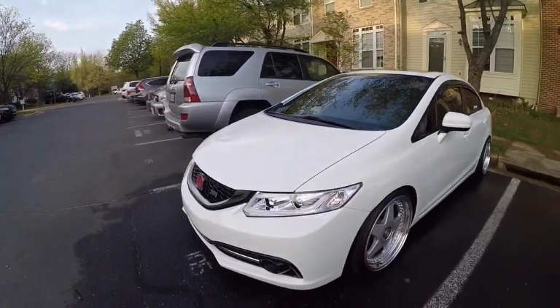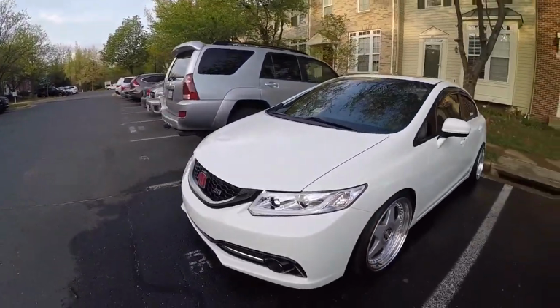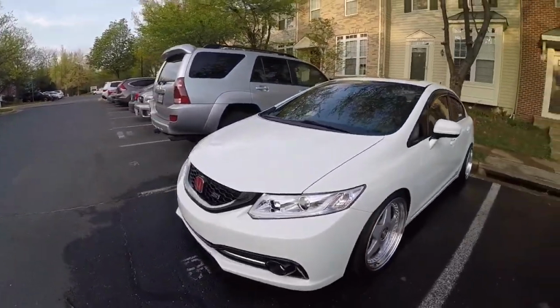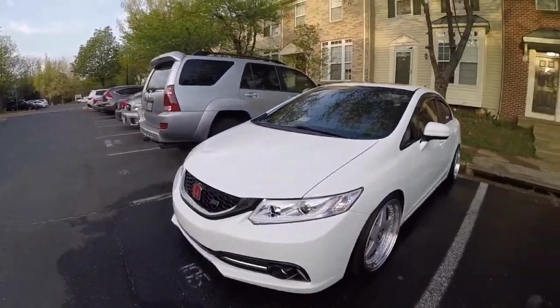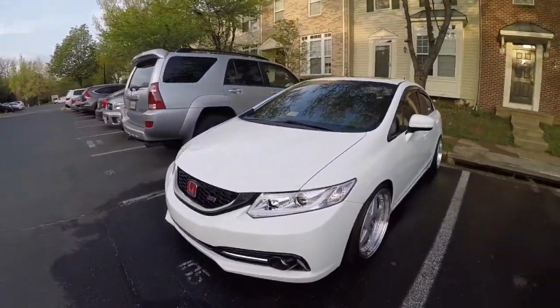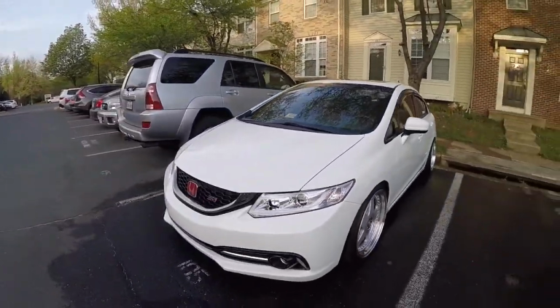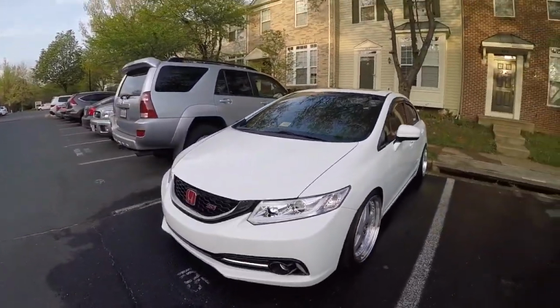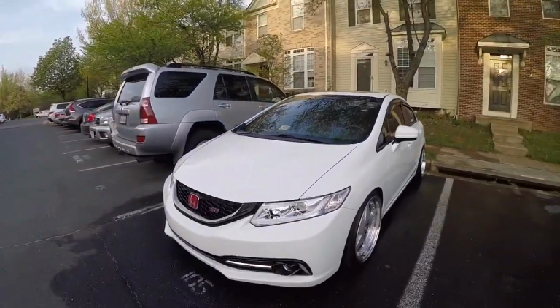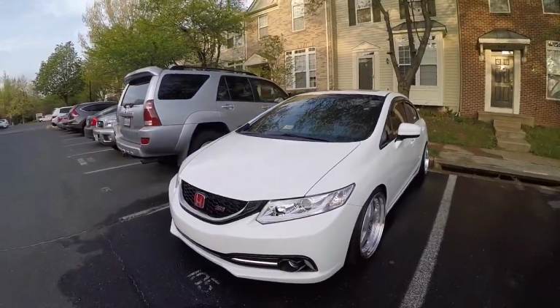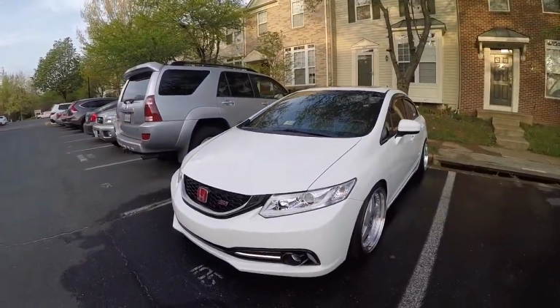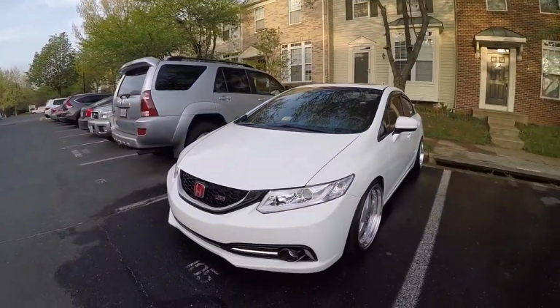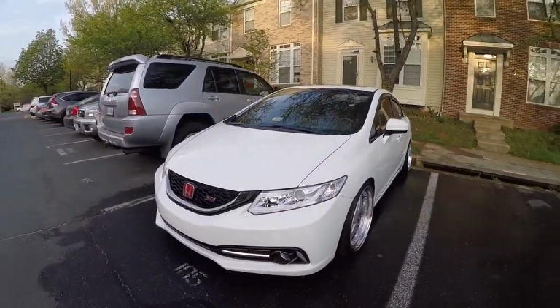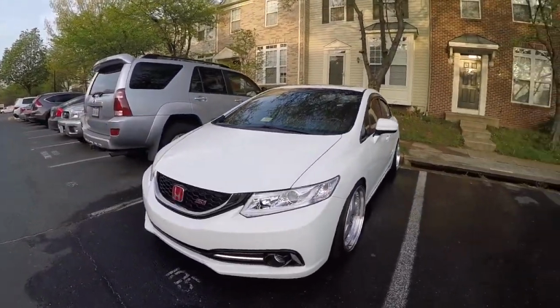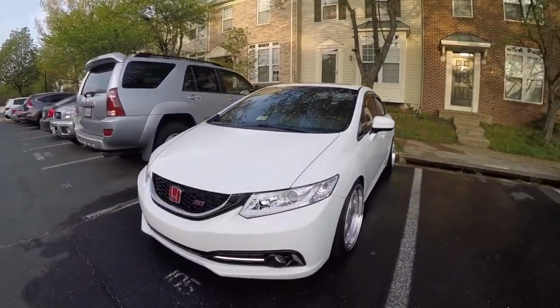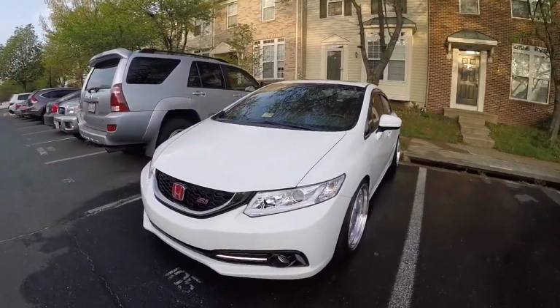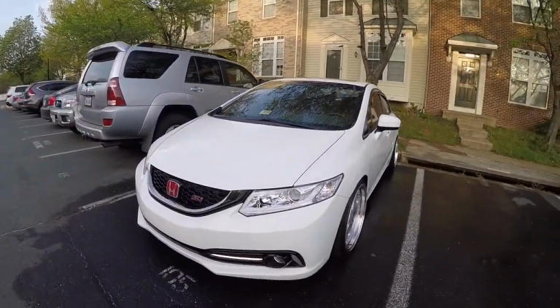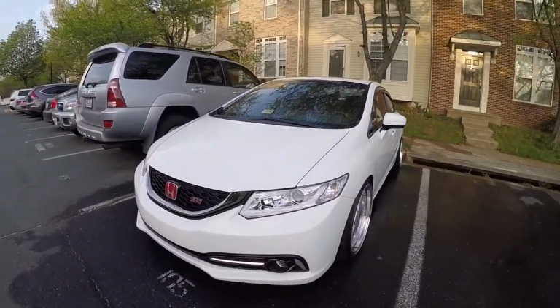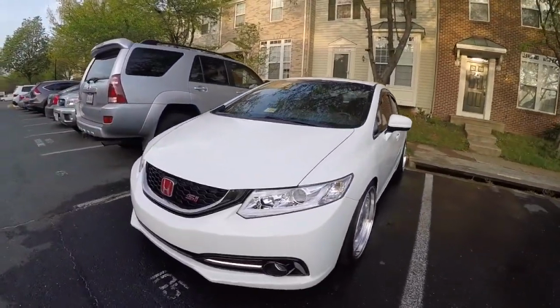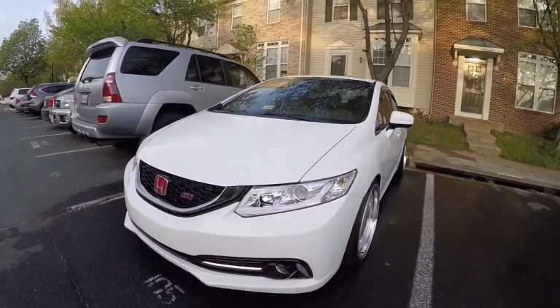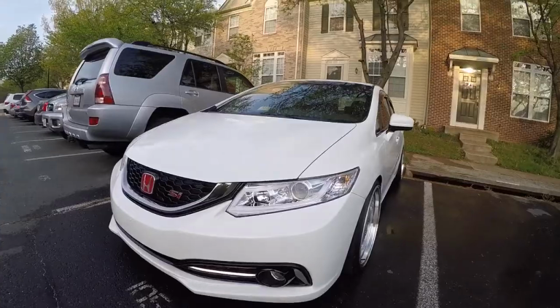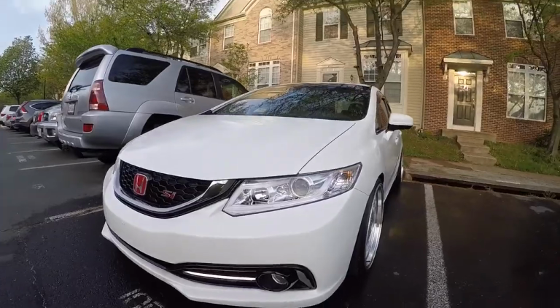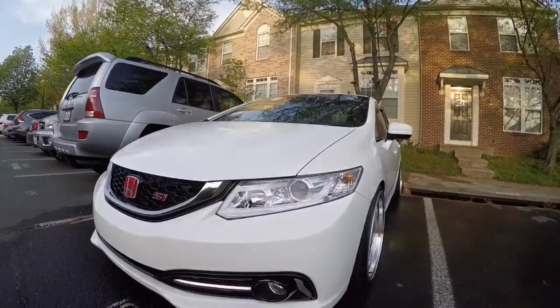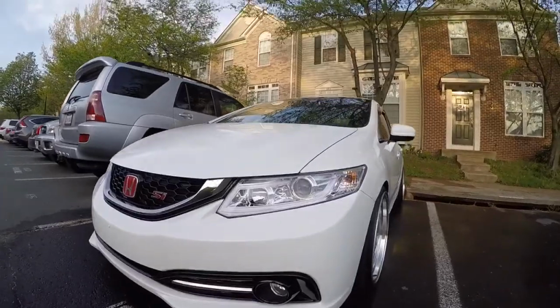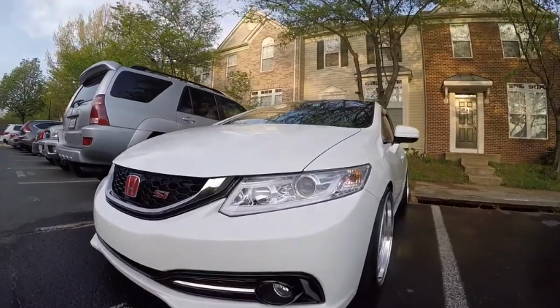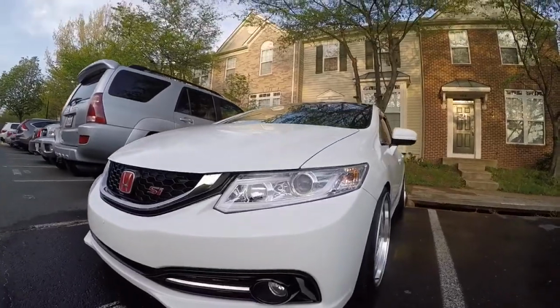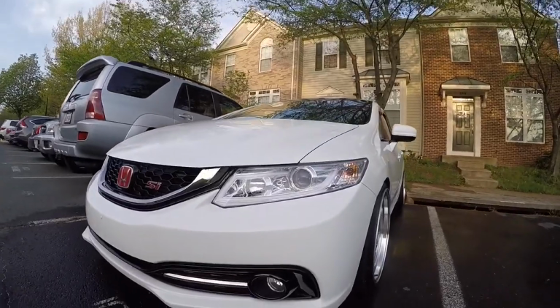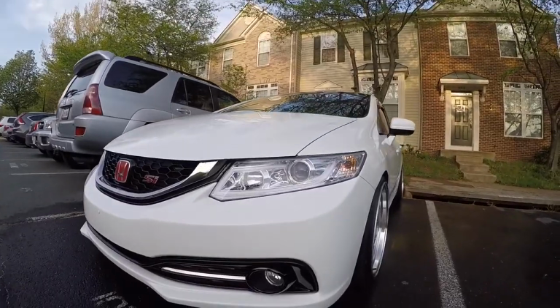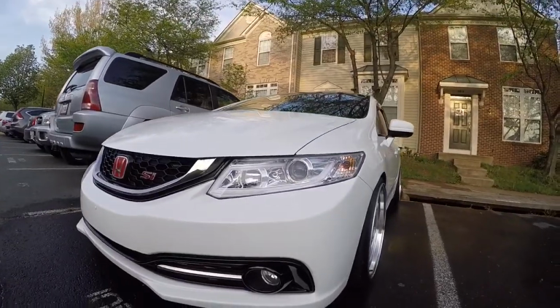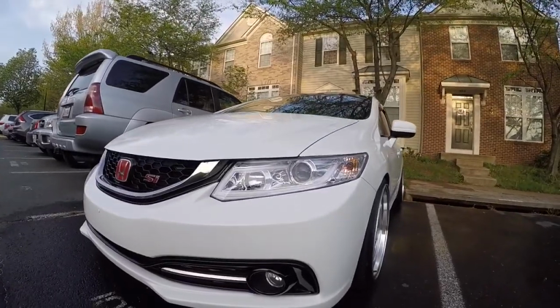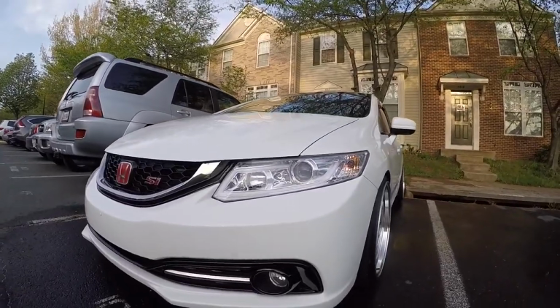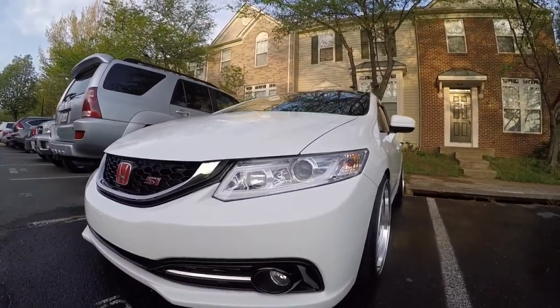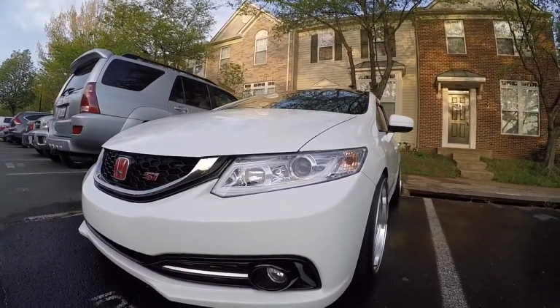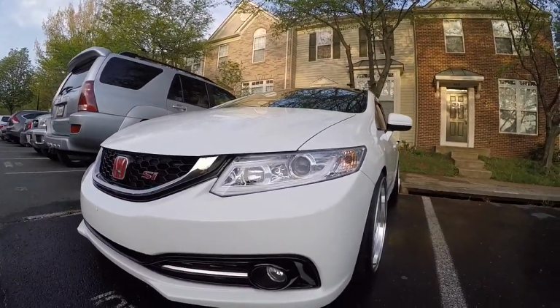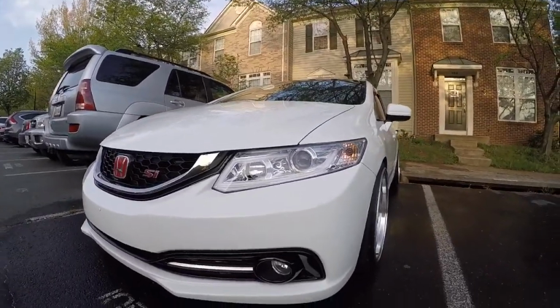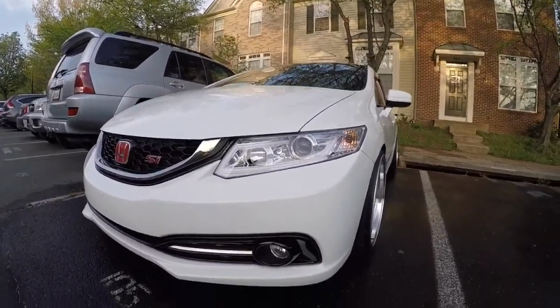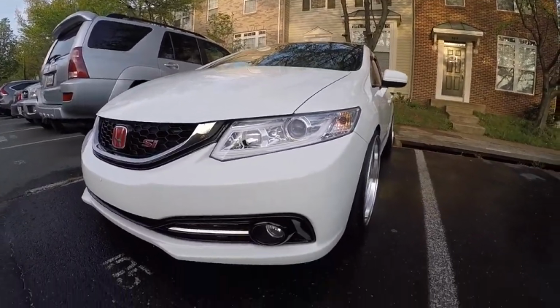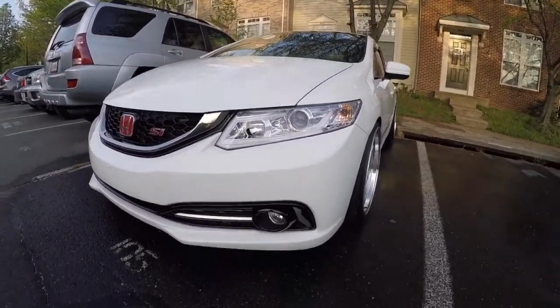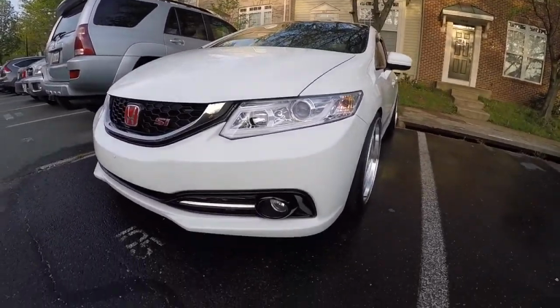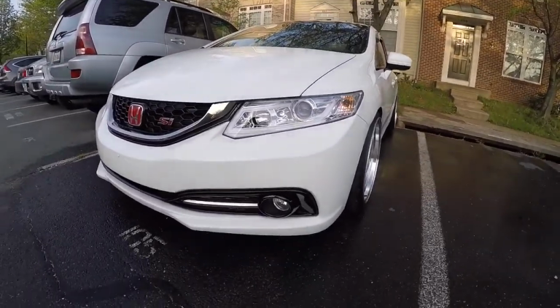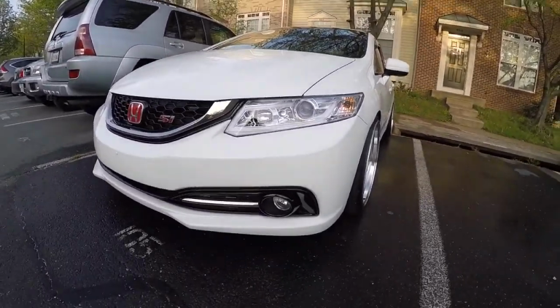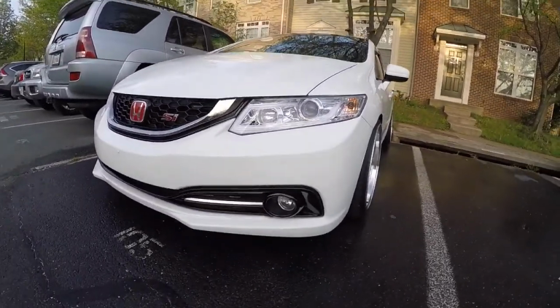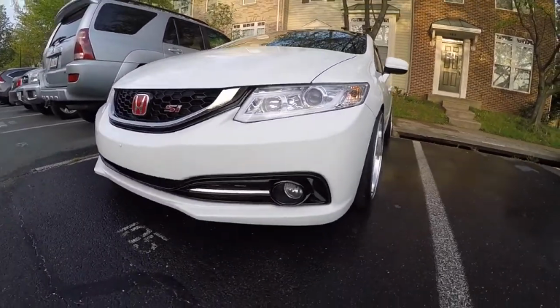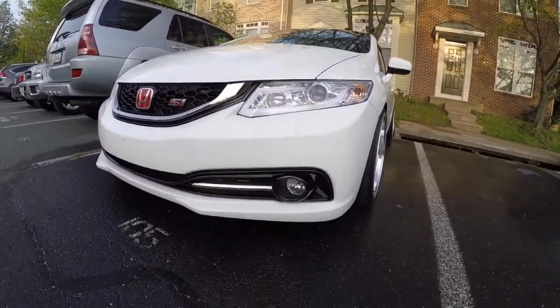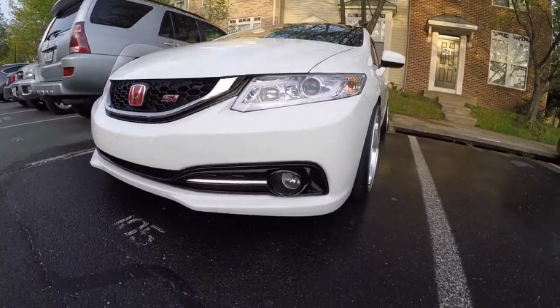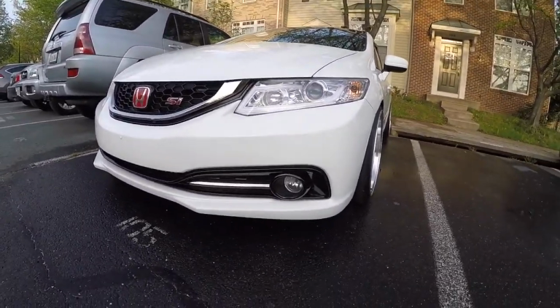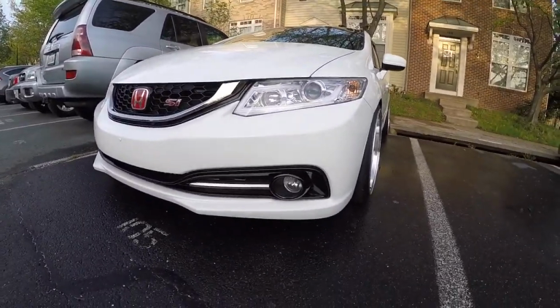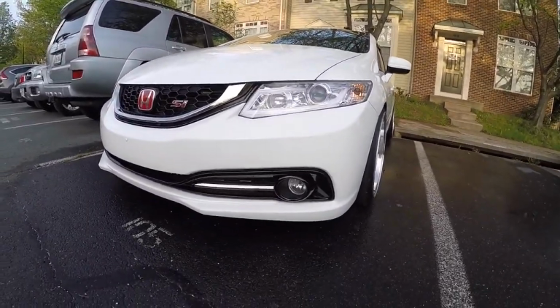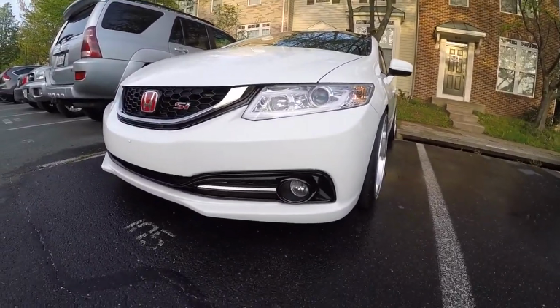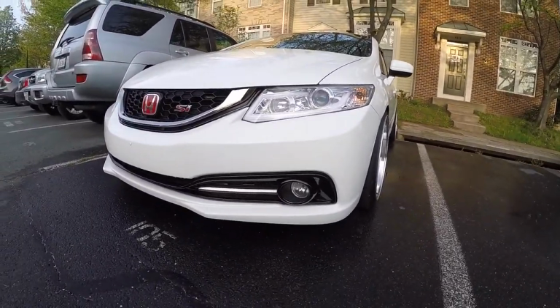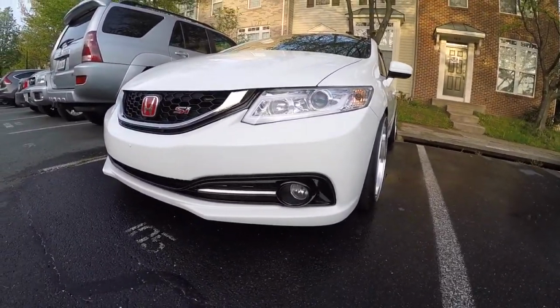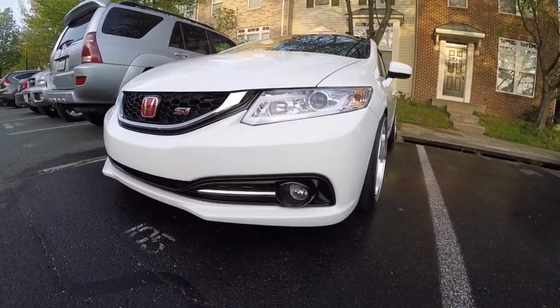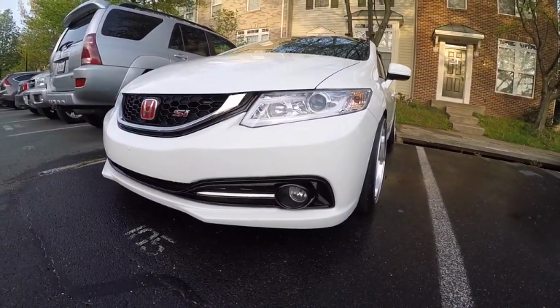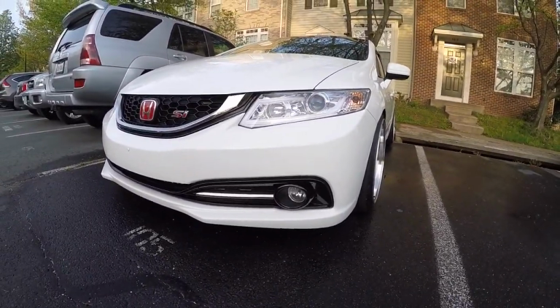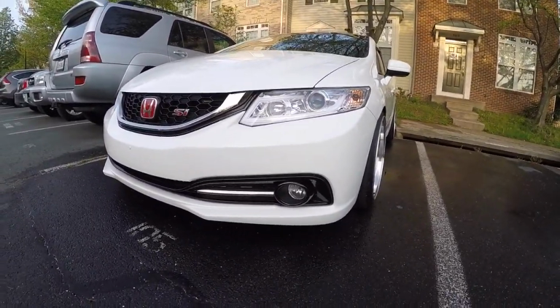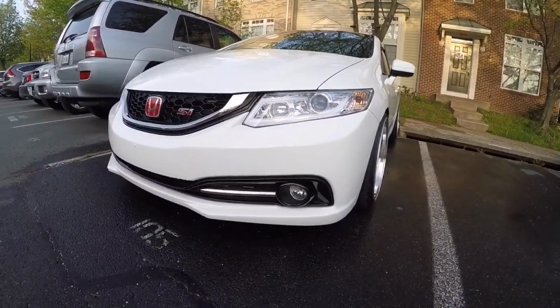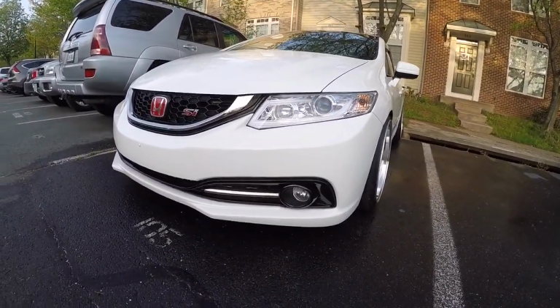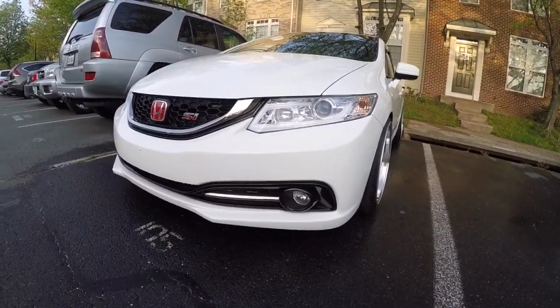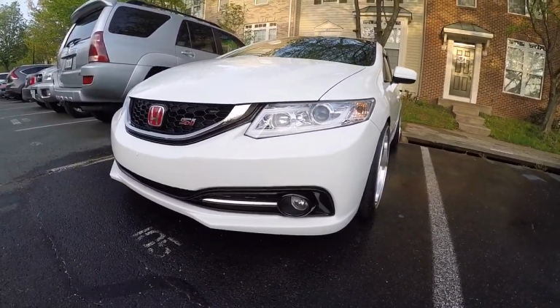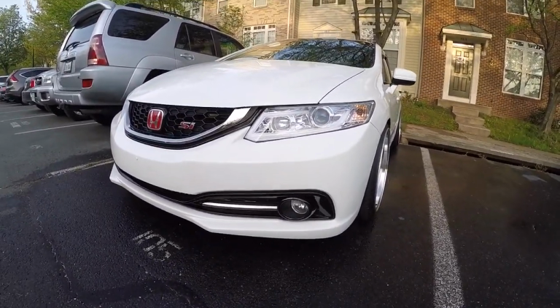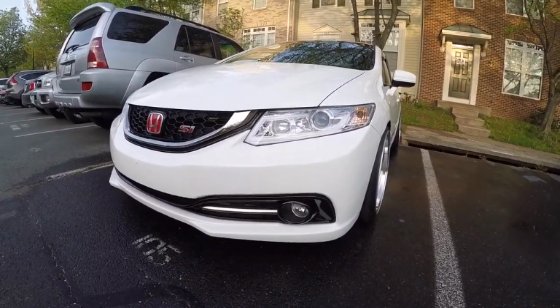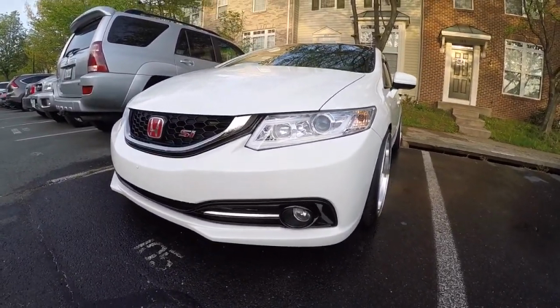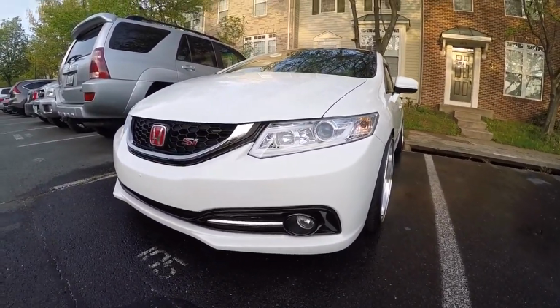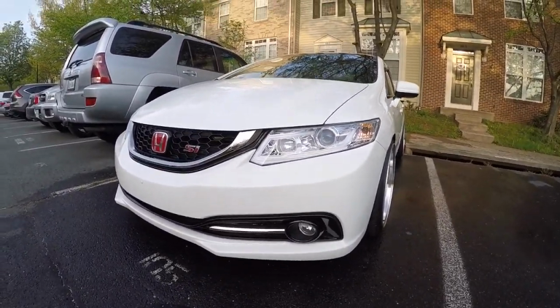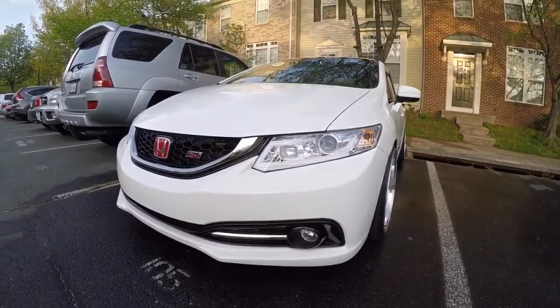I showed you guys my LED projector headlights. I took my lip off because I got a new lip that I'm going to be putting on.